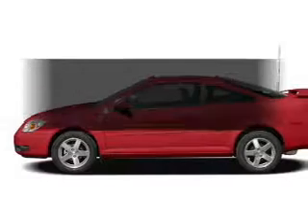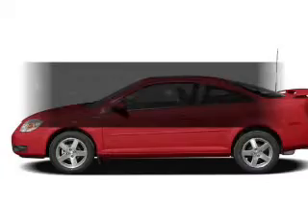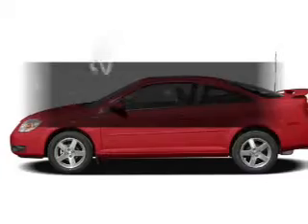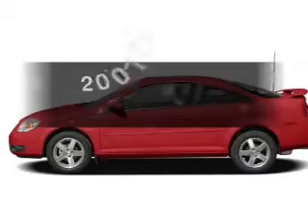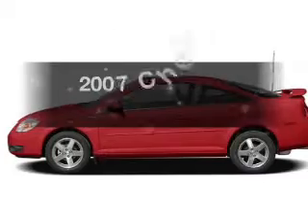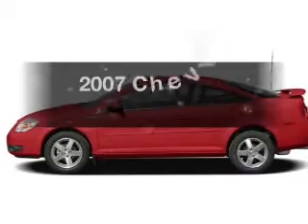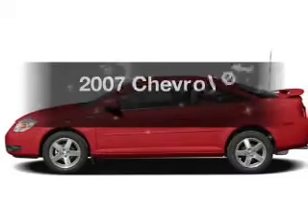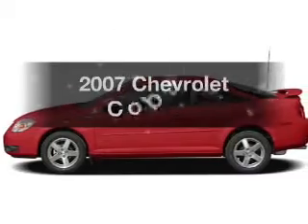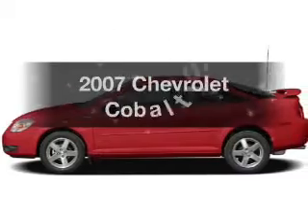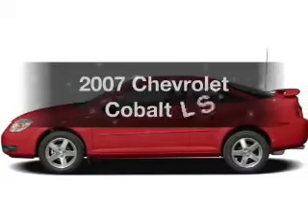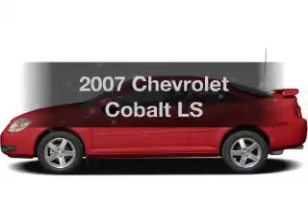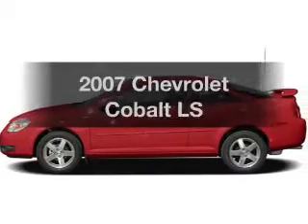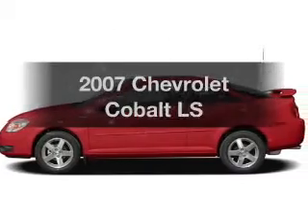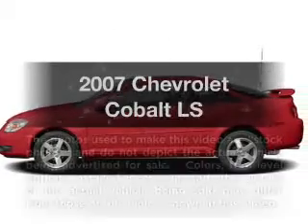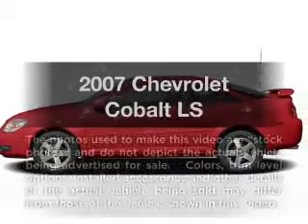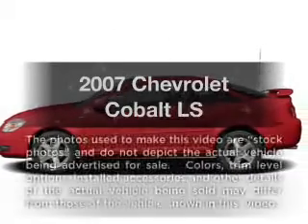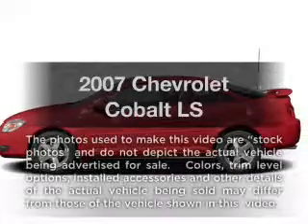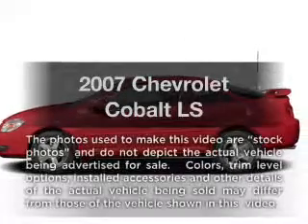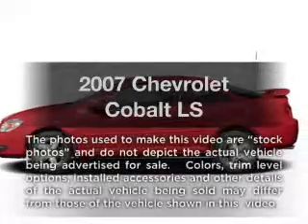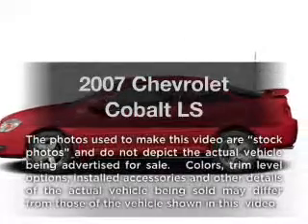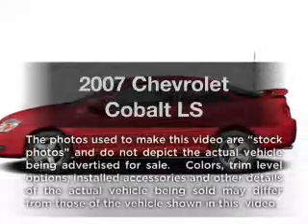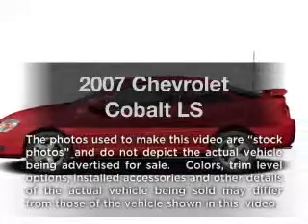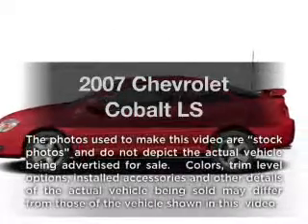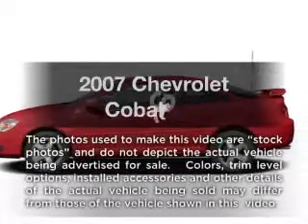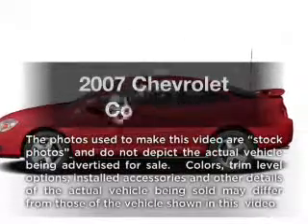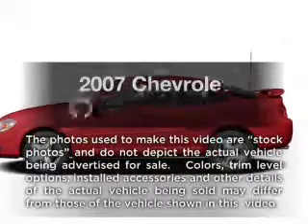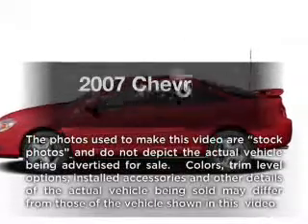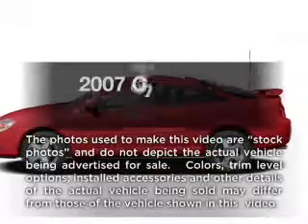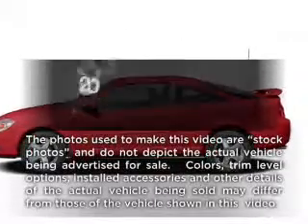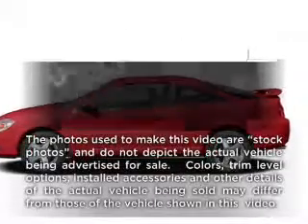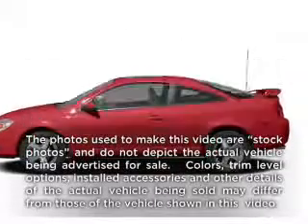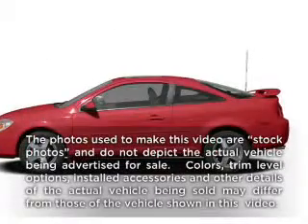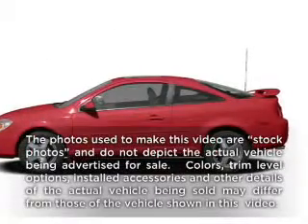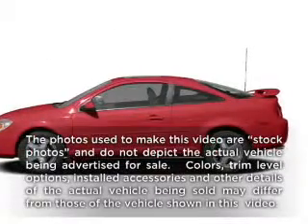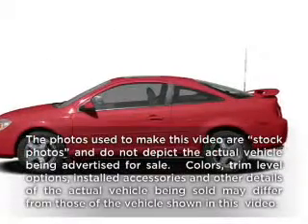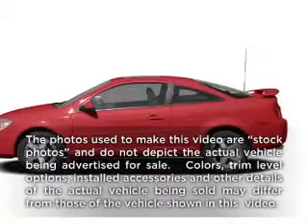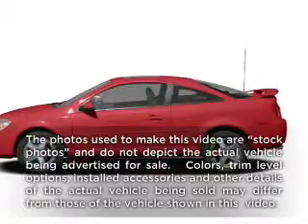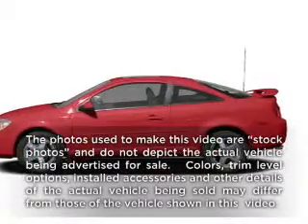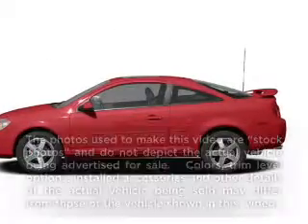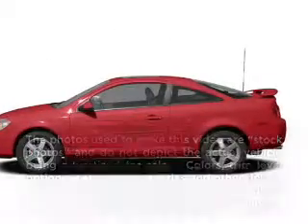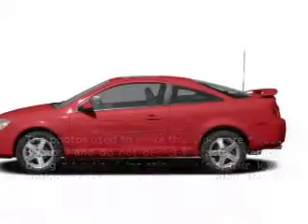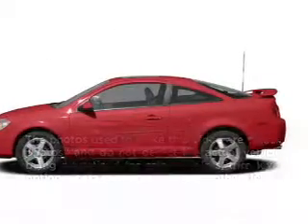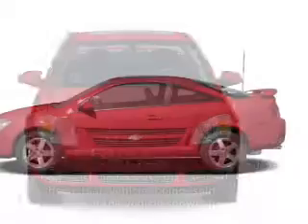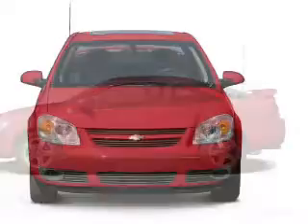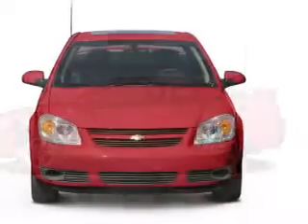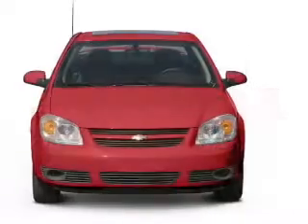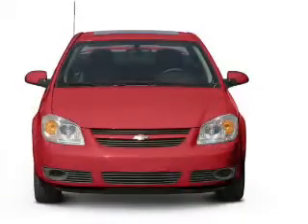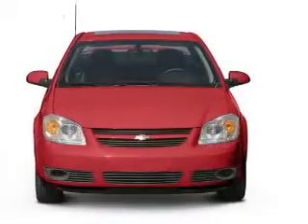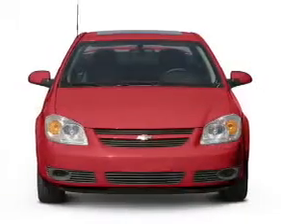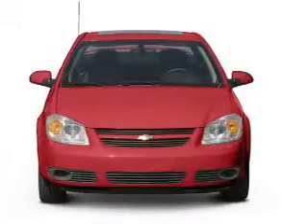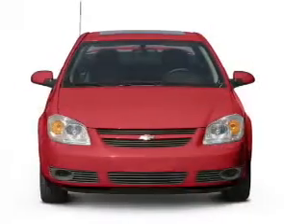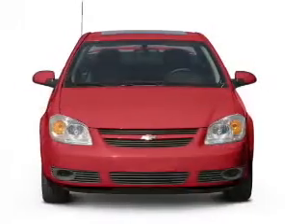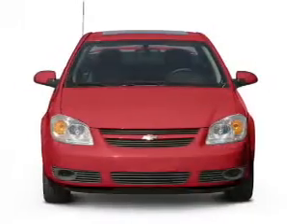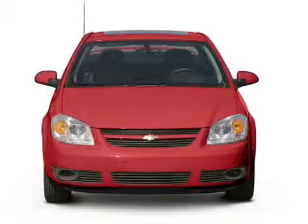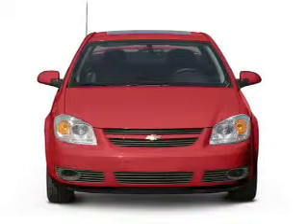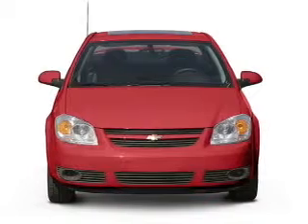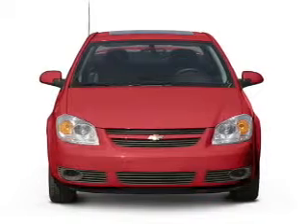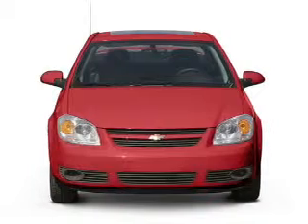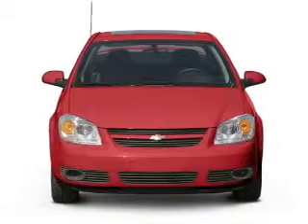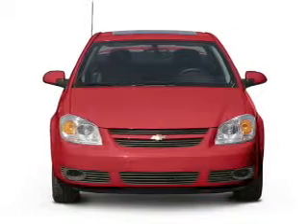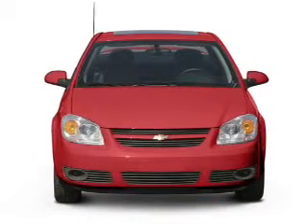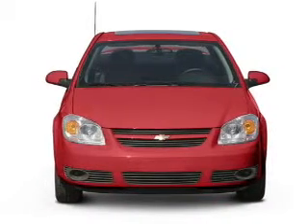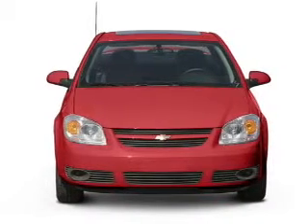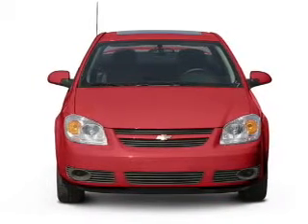Presenting the 2007 Chevrolet Cobalt. If you're looking for an automobile with great attributes, look no further.